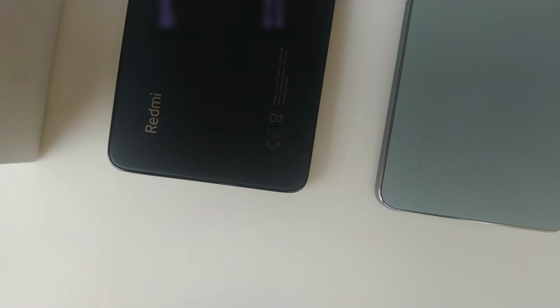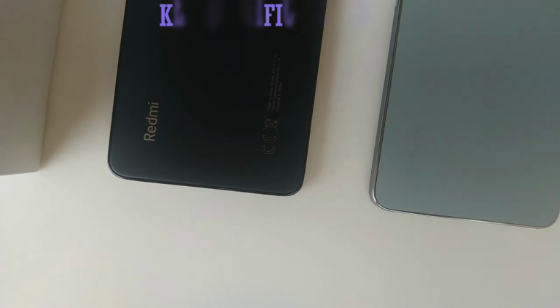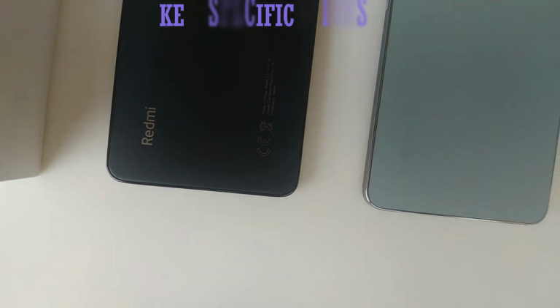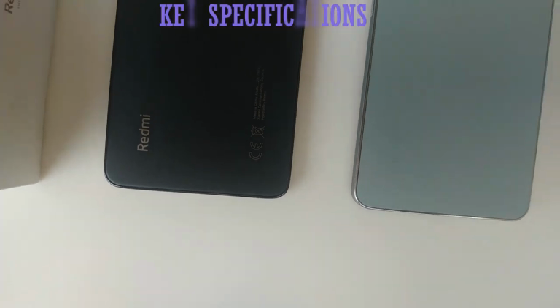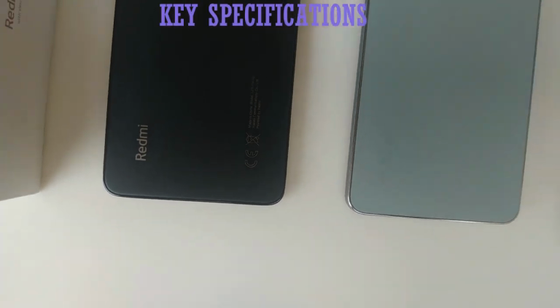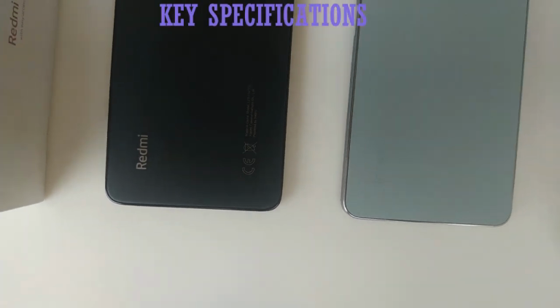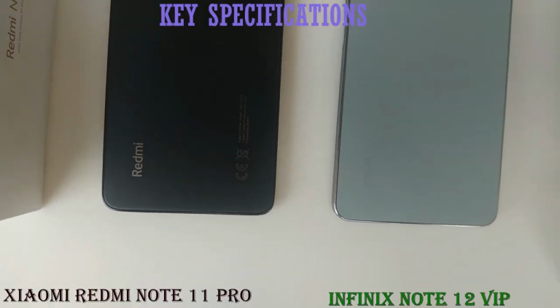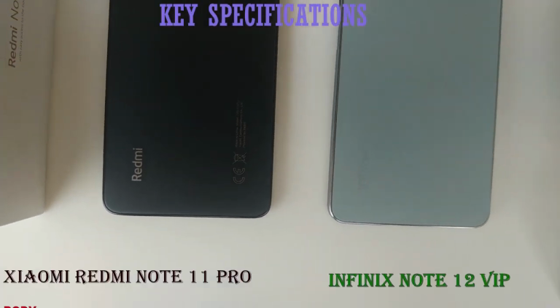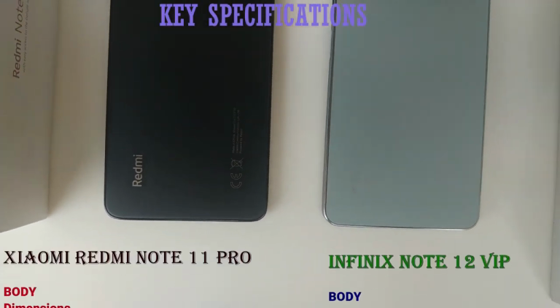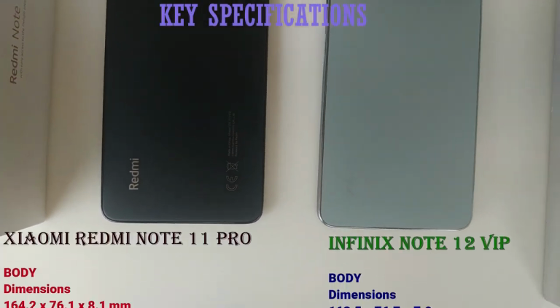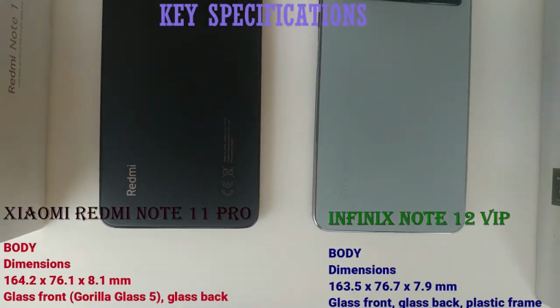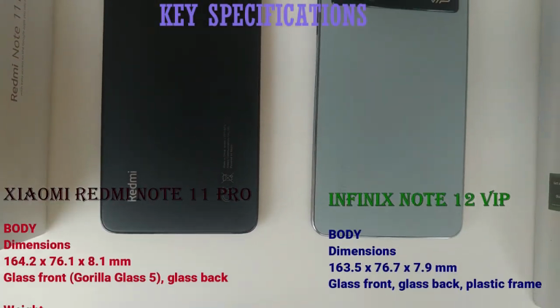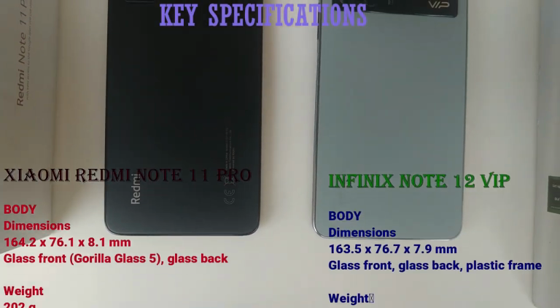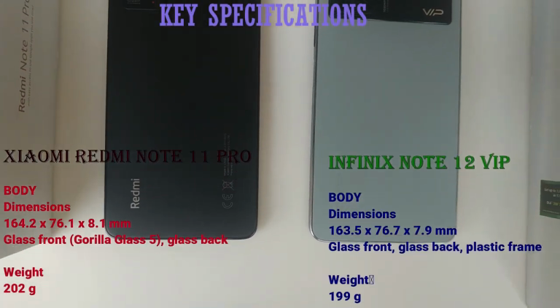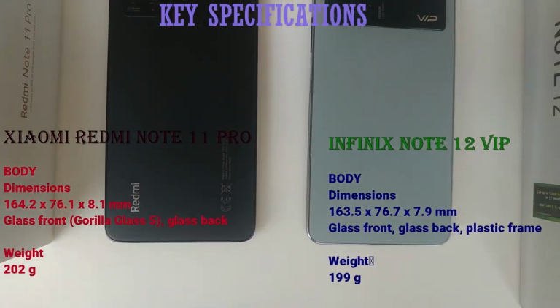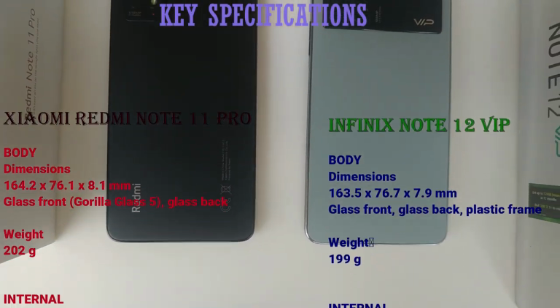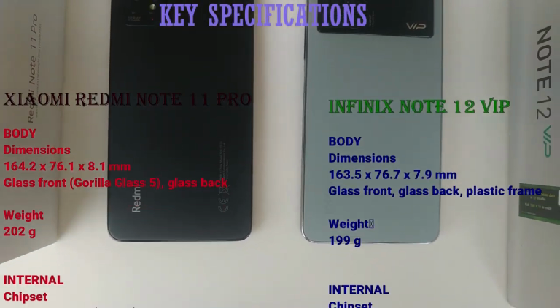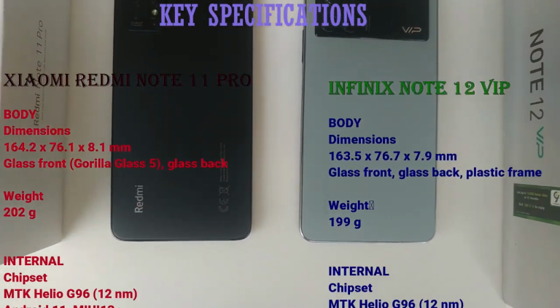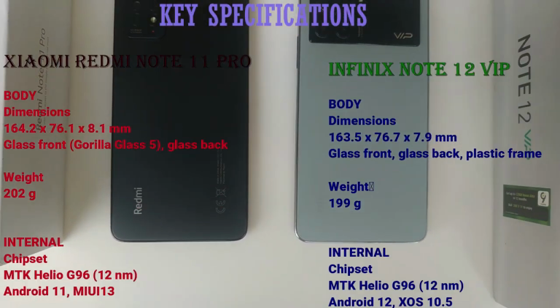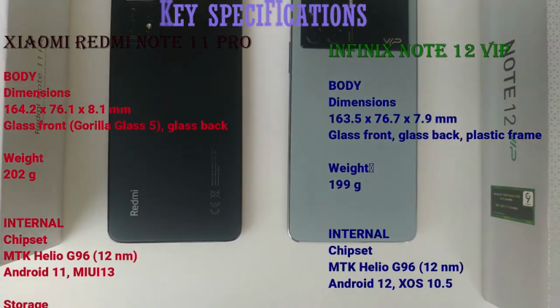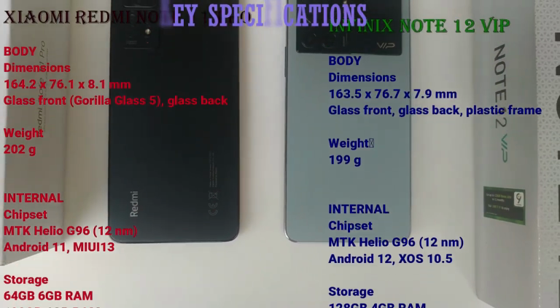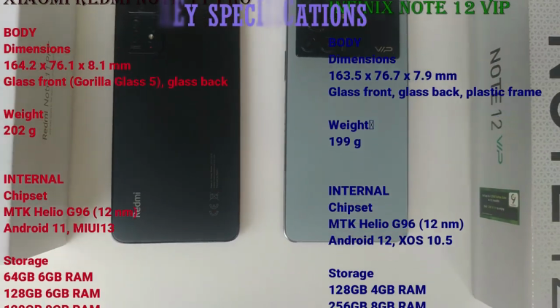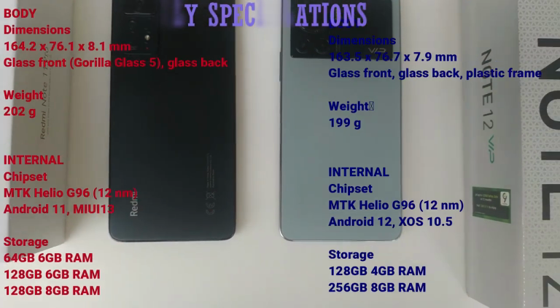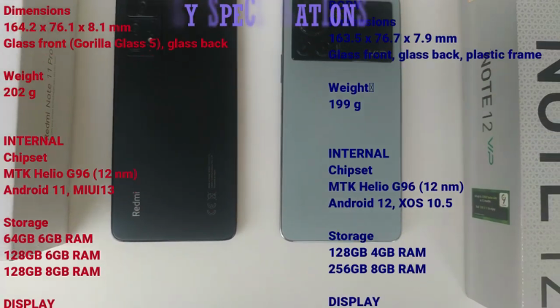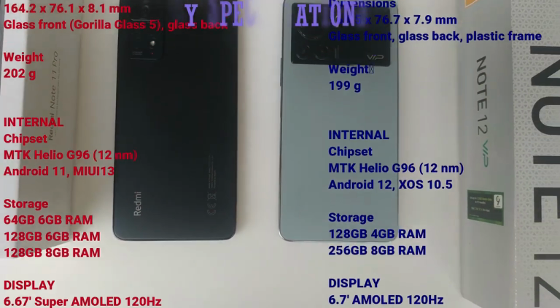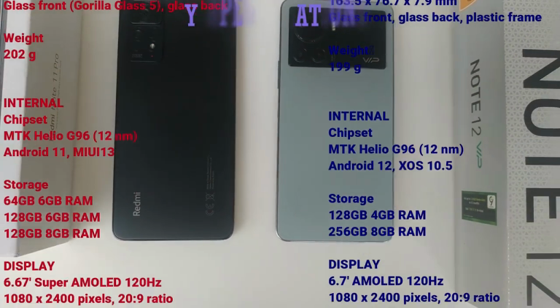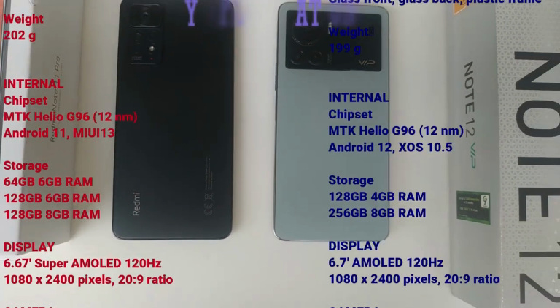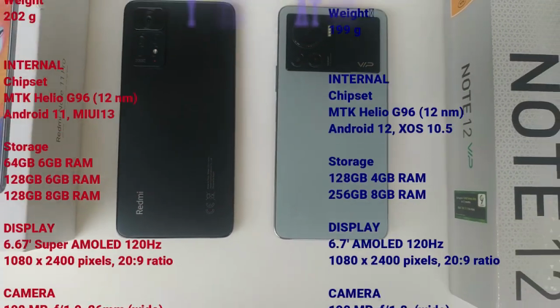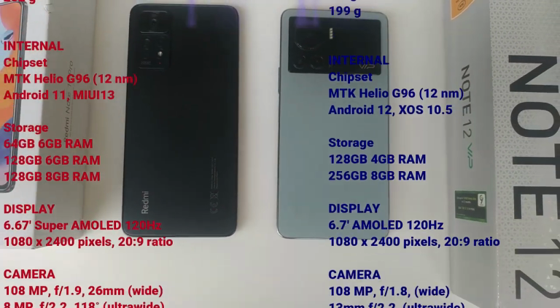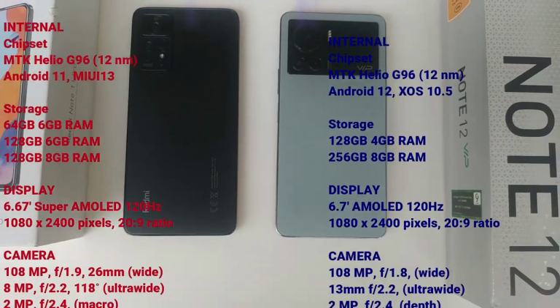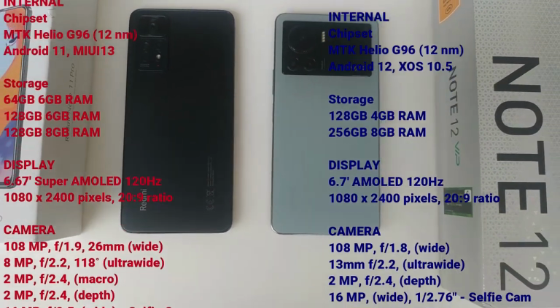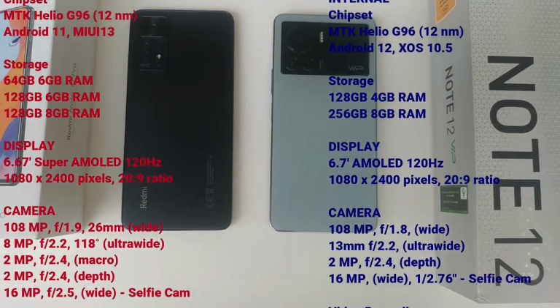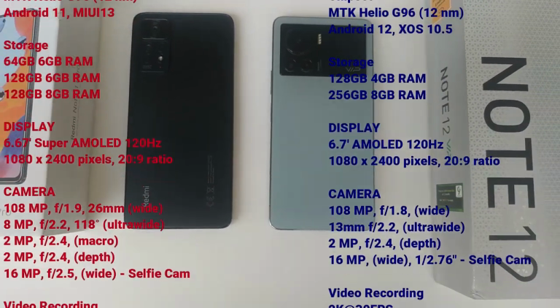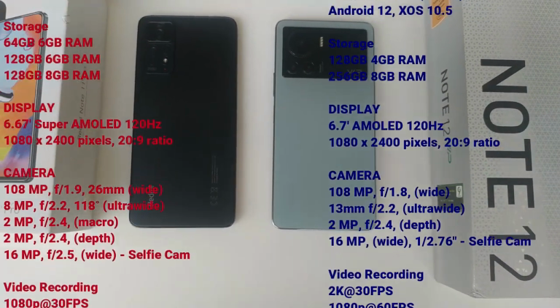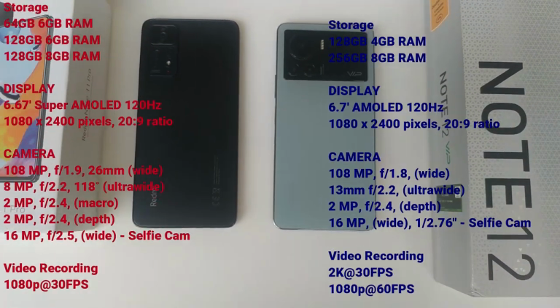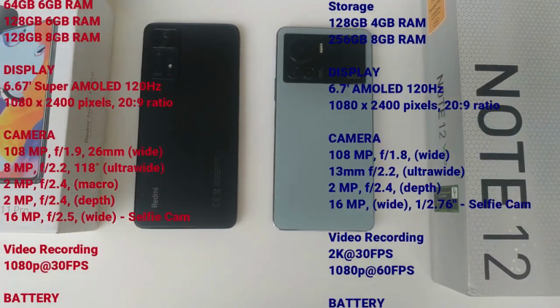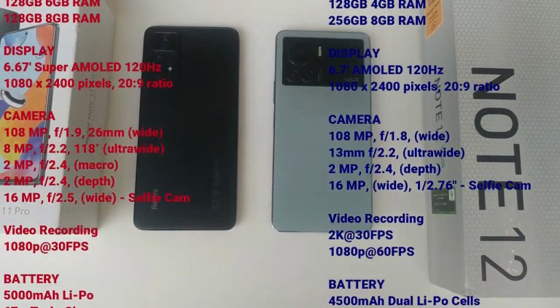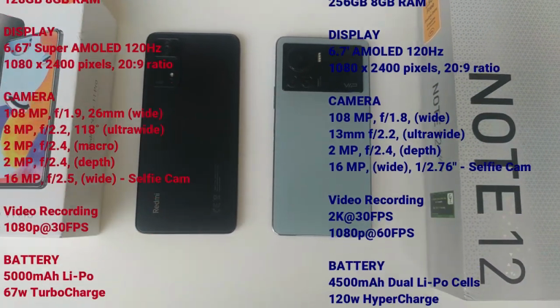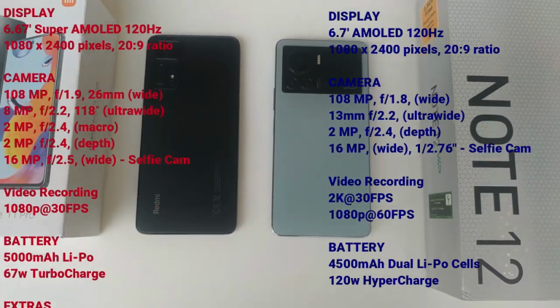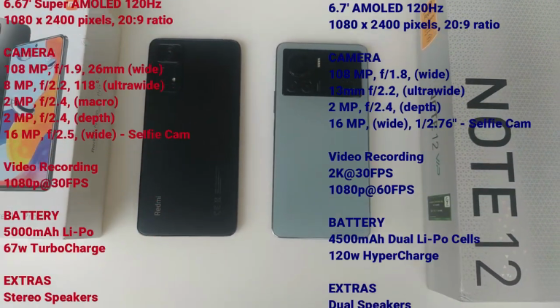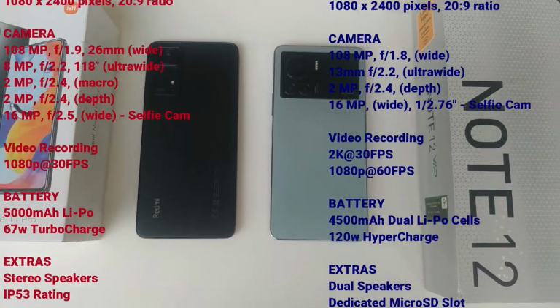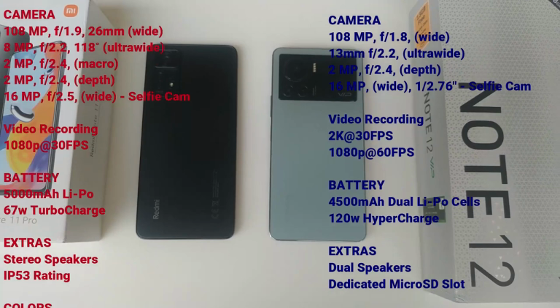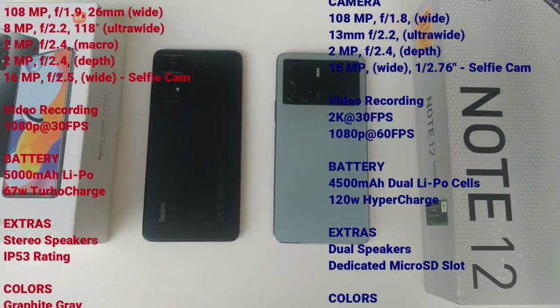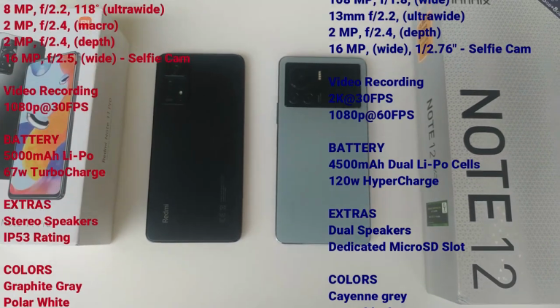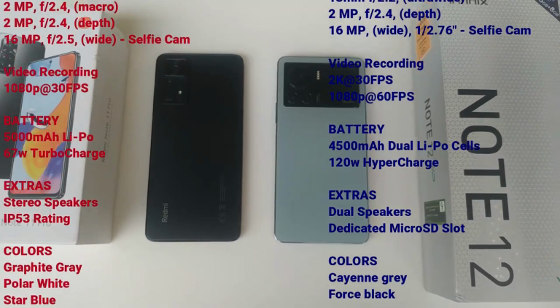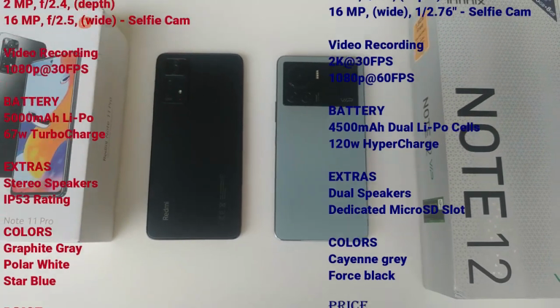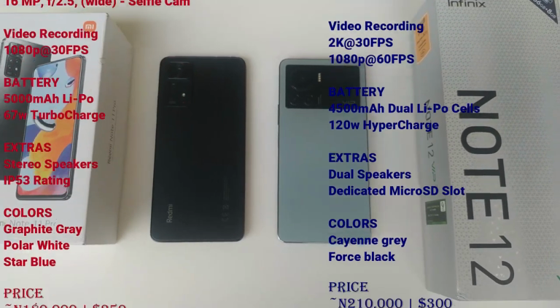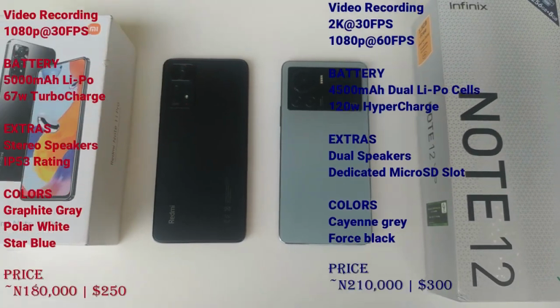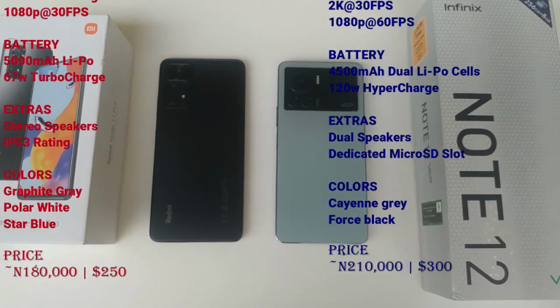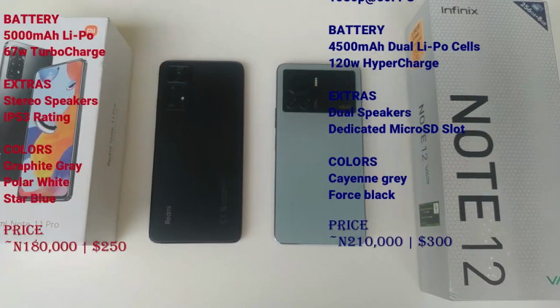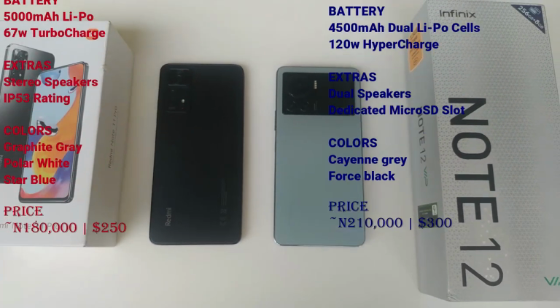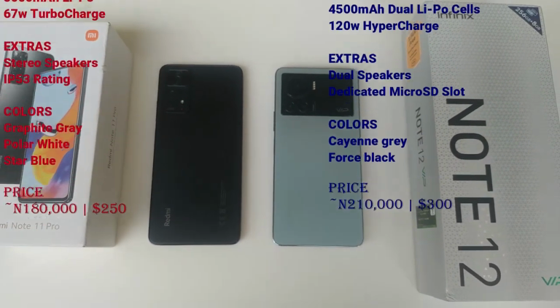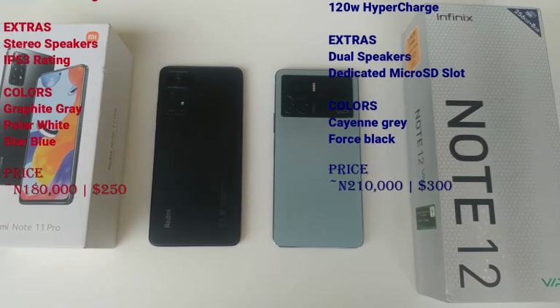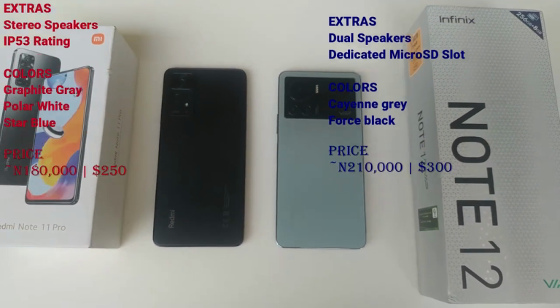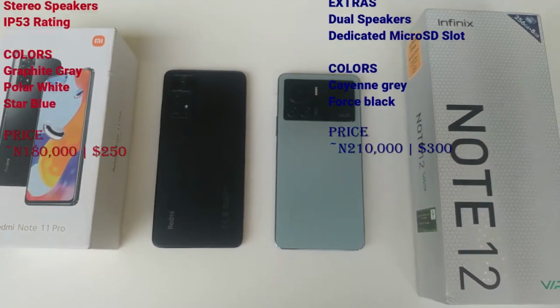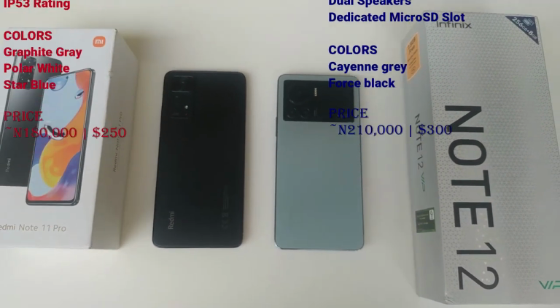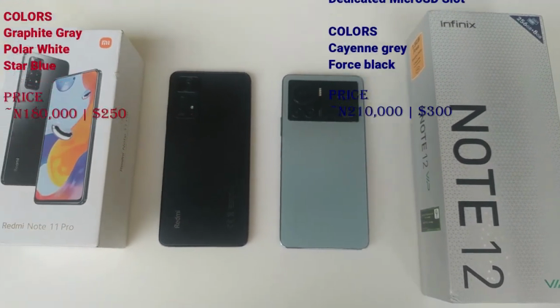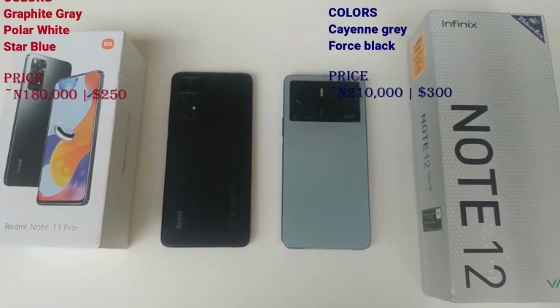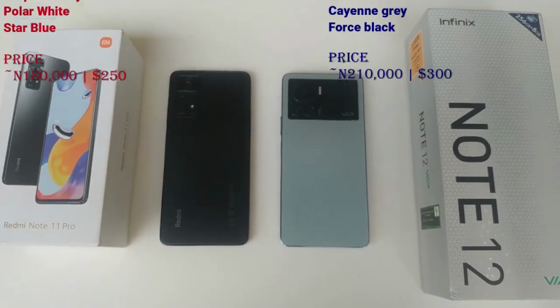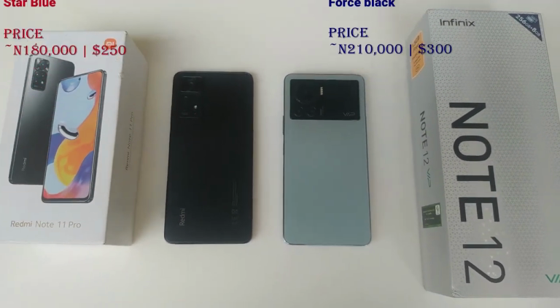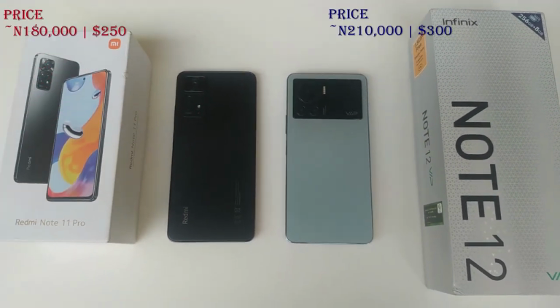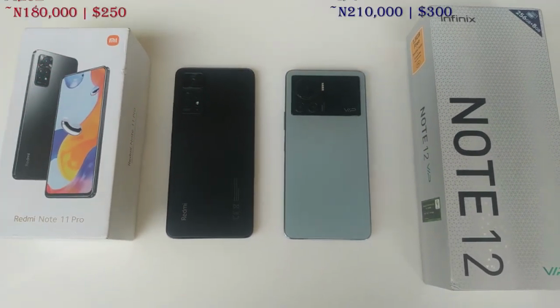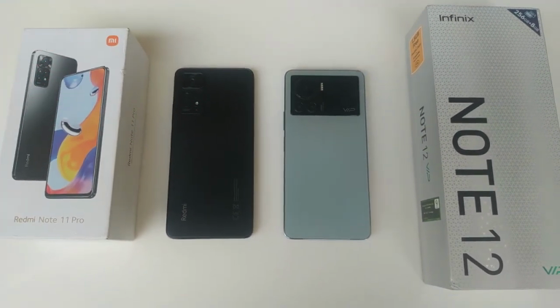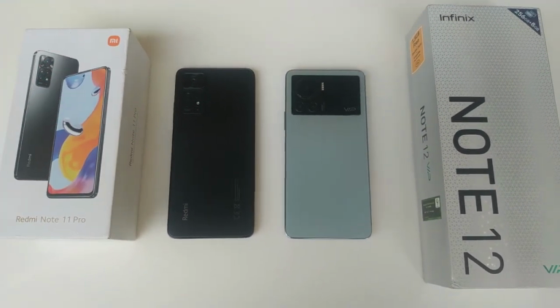Hello guys, my name is Confiscenti and you're welcome to my YouTube channel. Today we'll be comparing the Infinix Note 12 VIP against the Redmi Note 11 Pro.